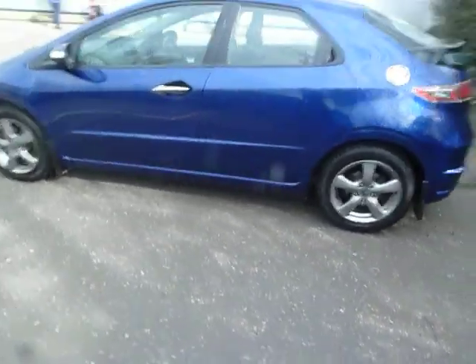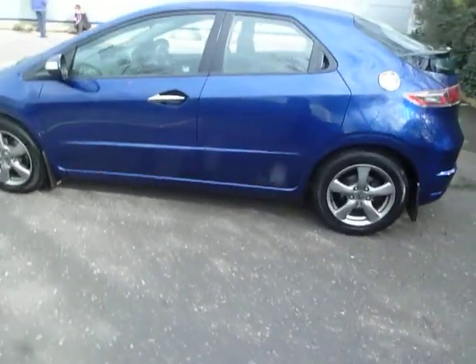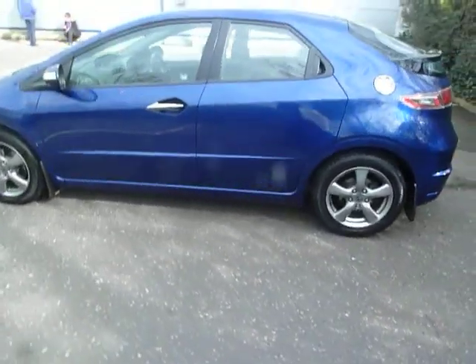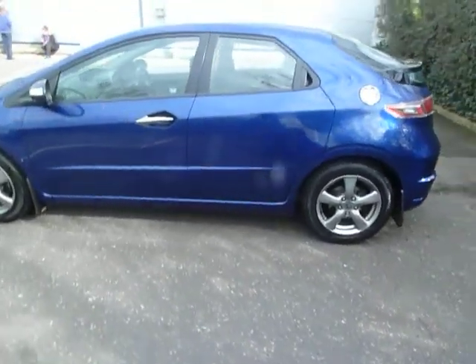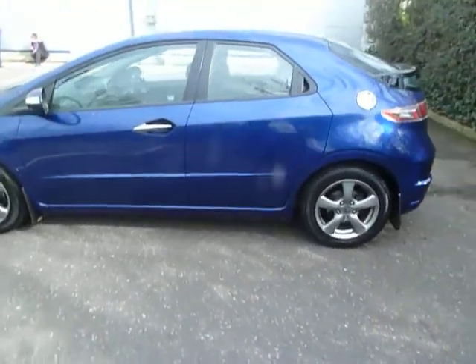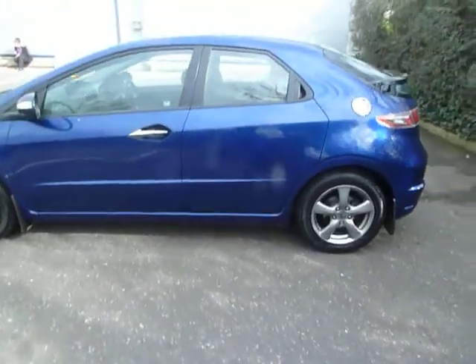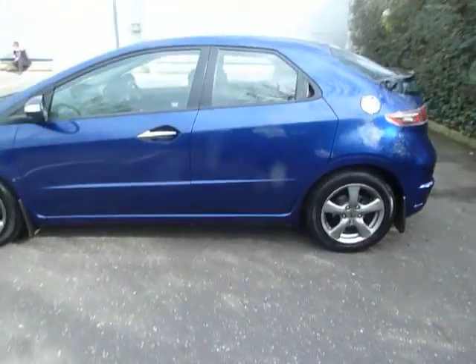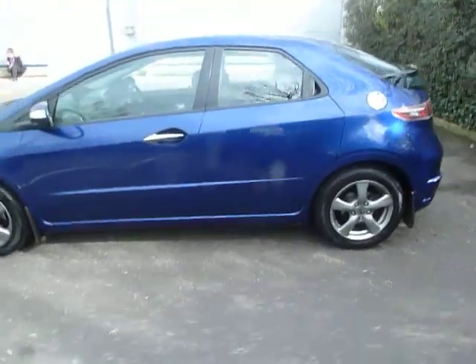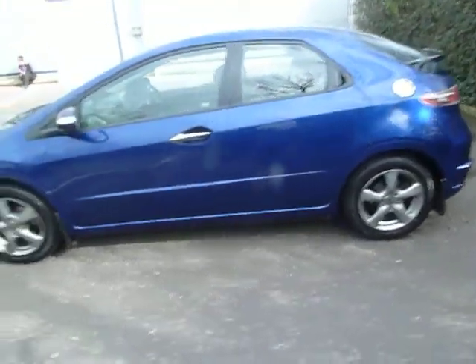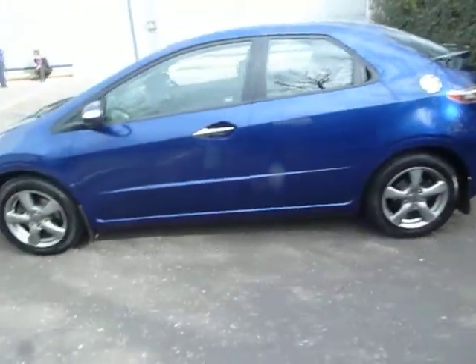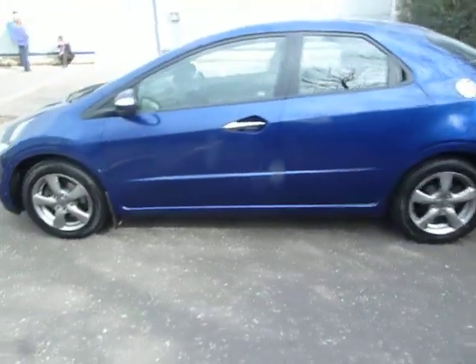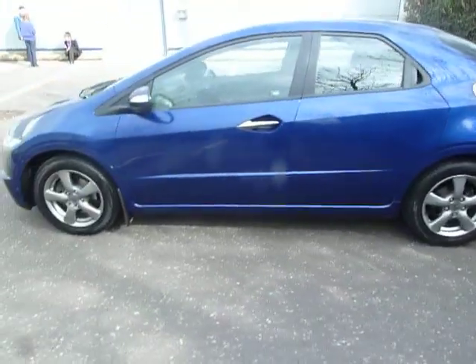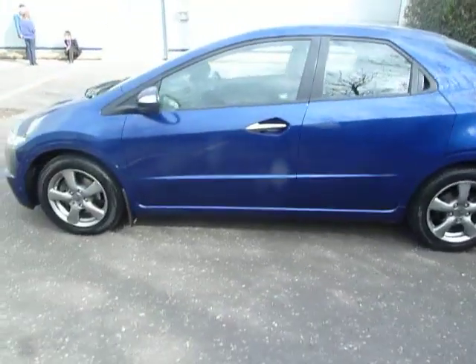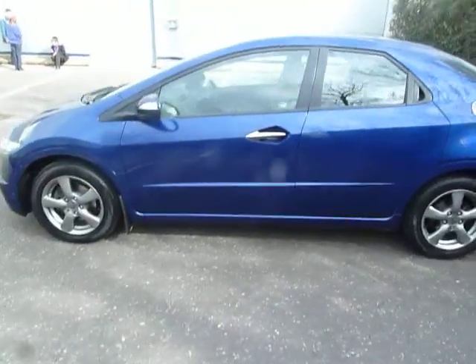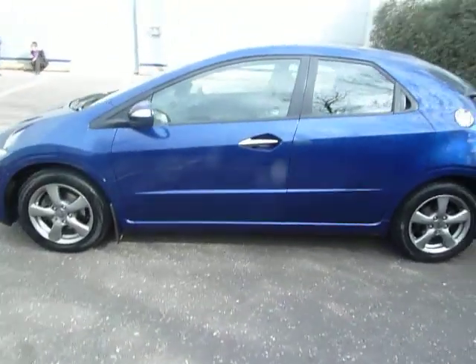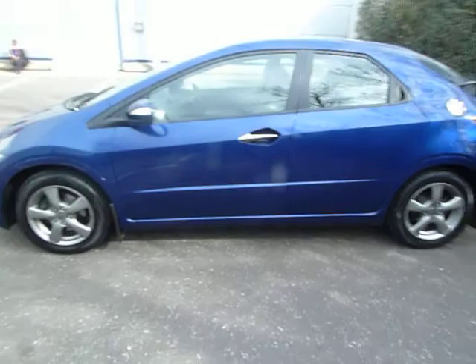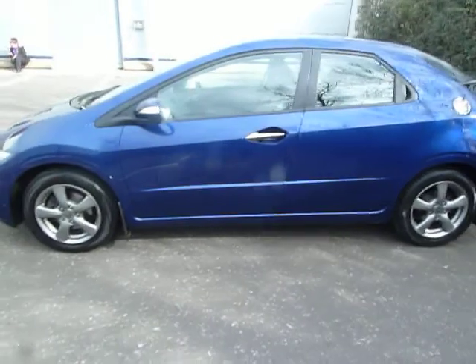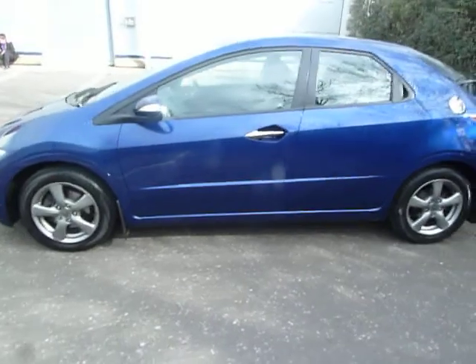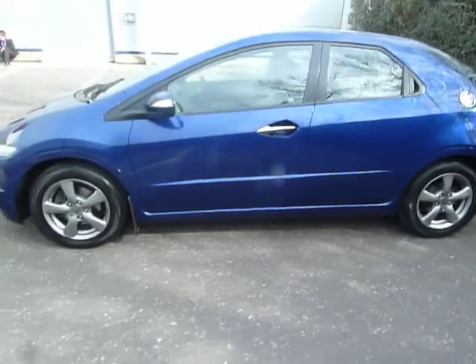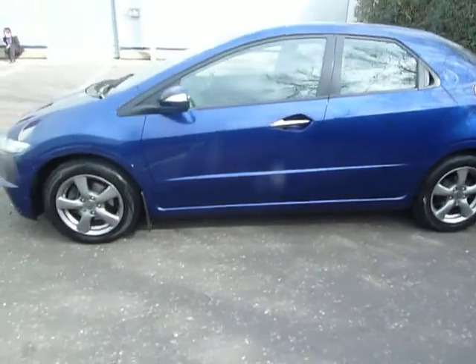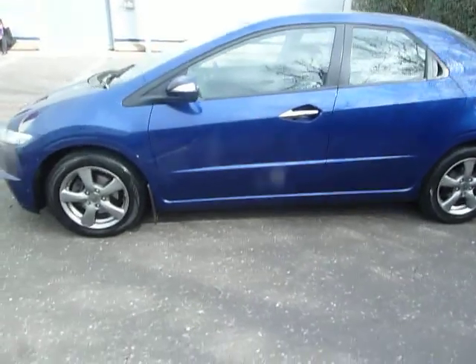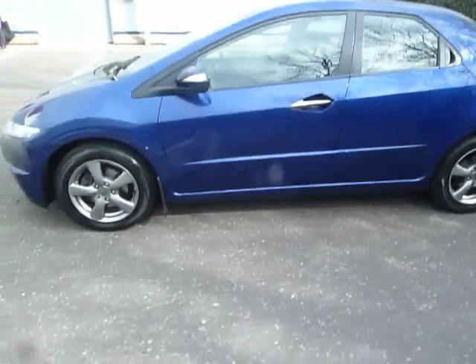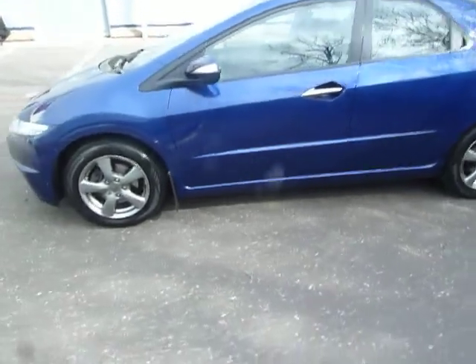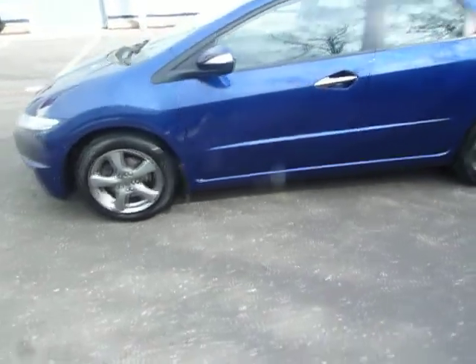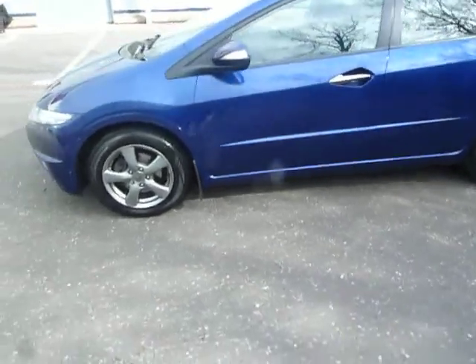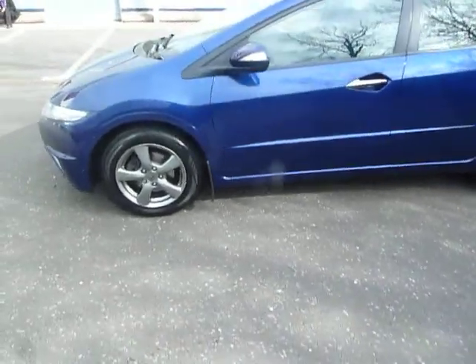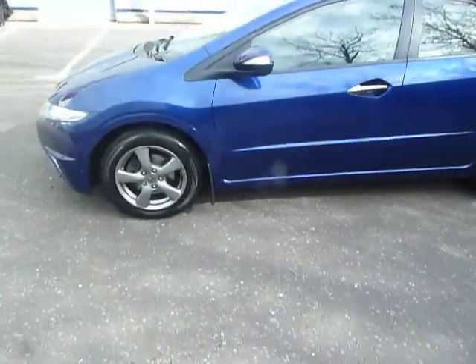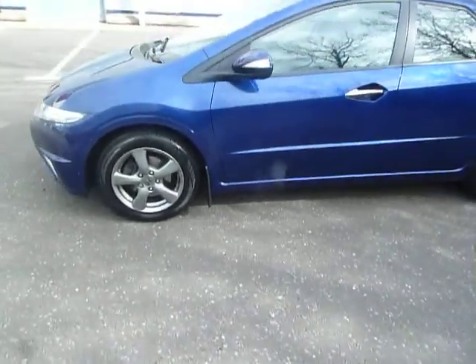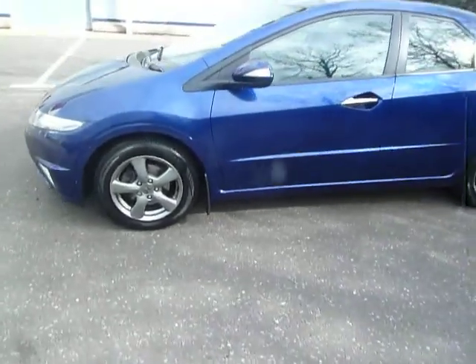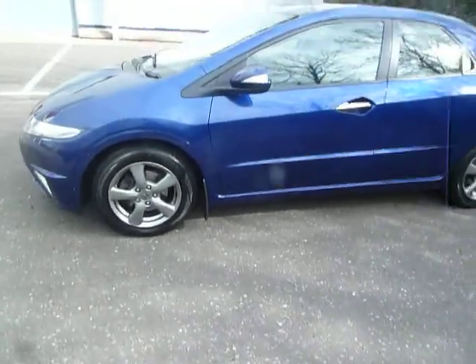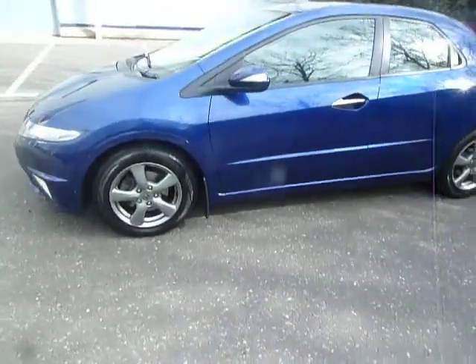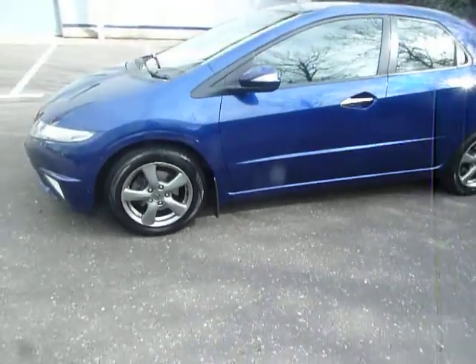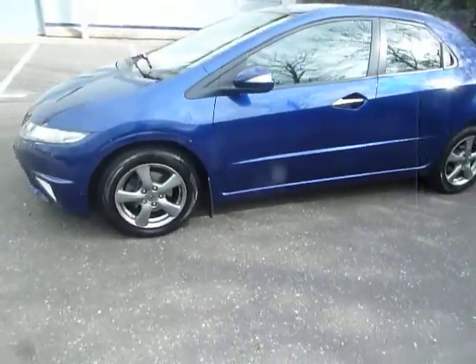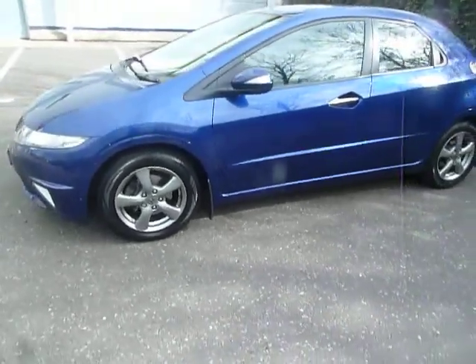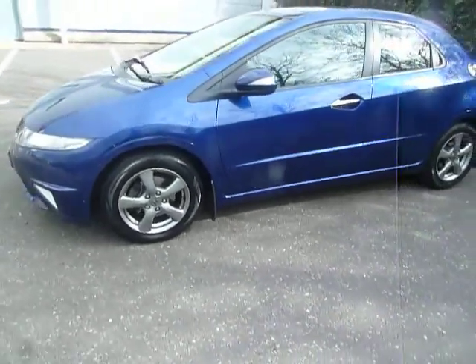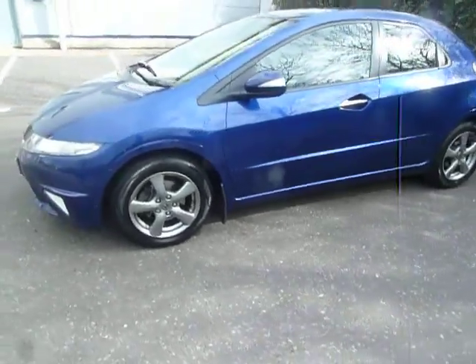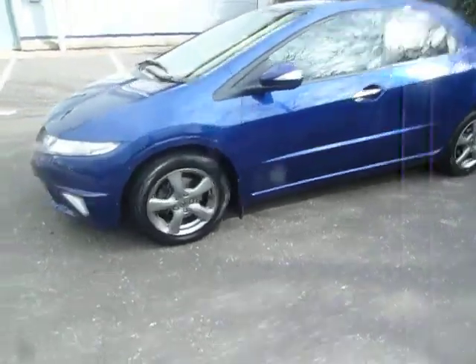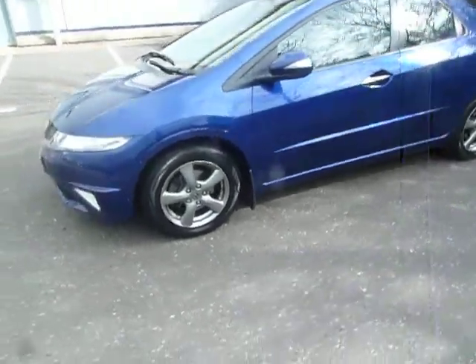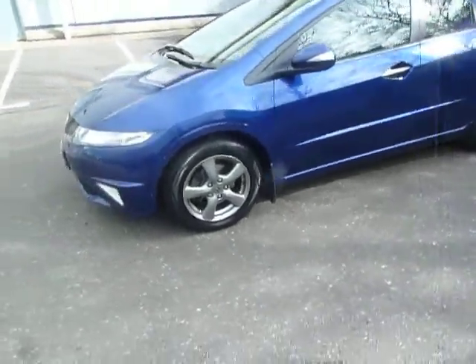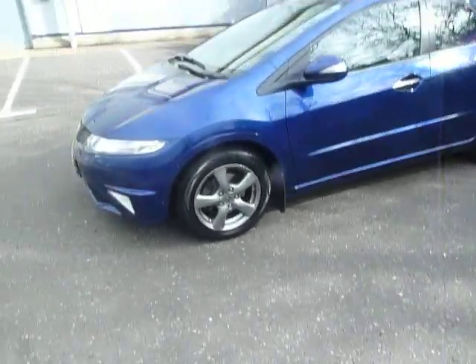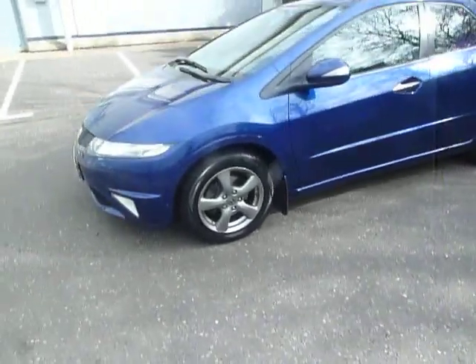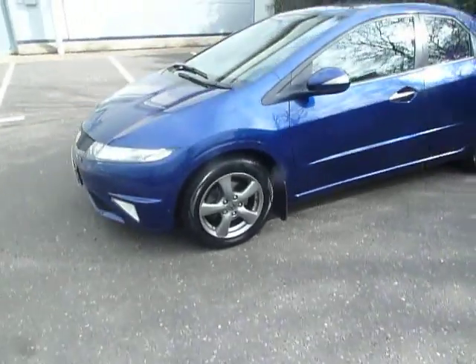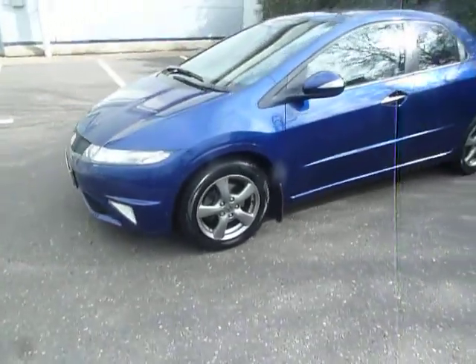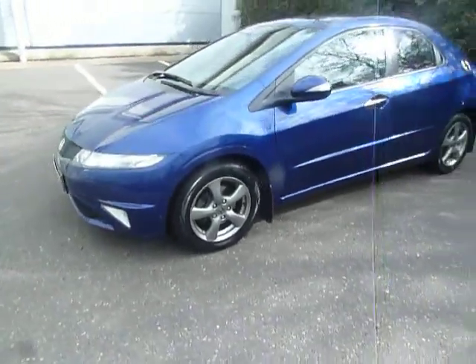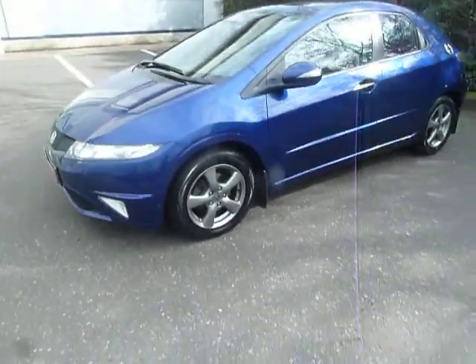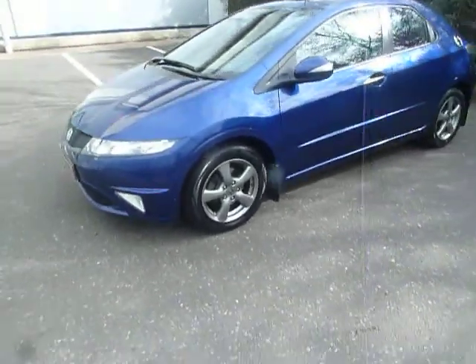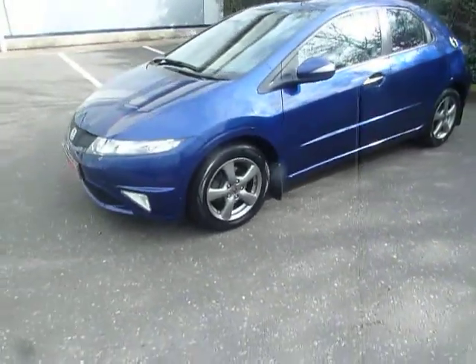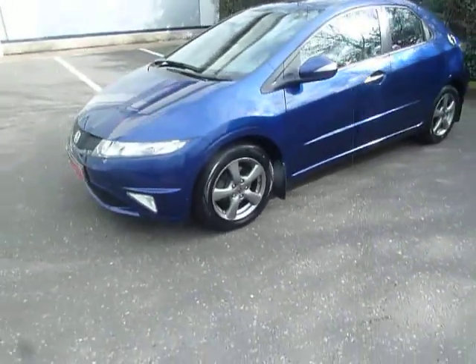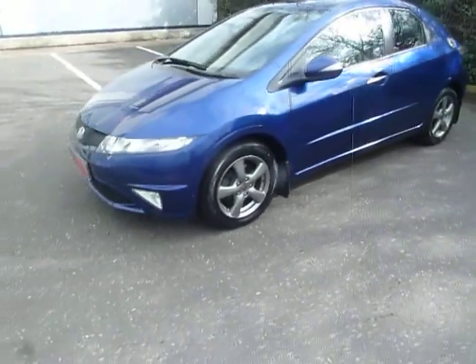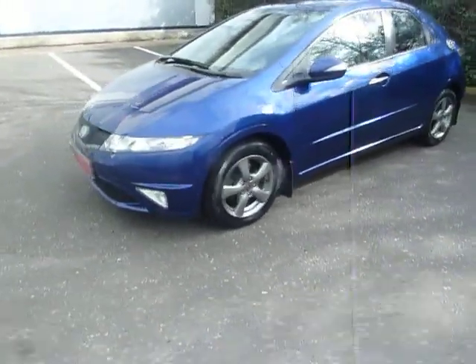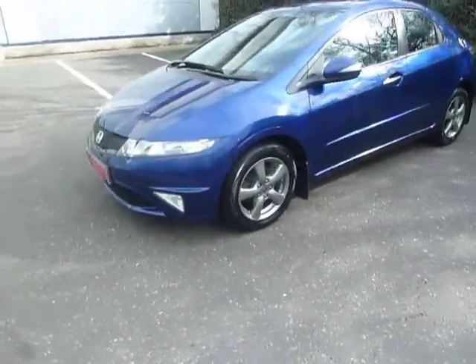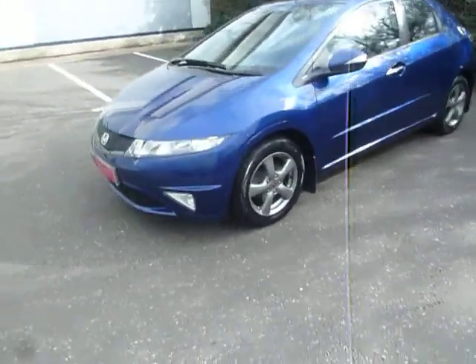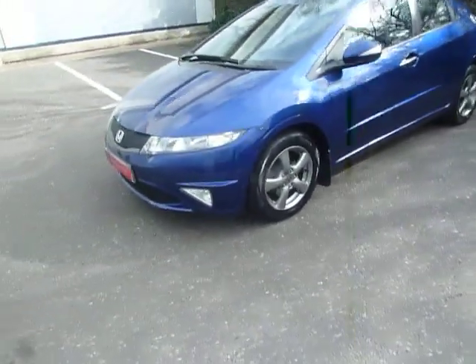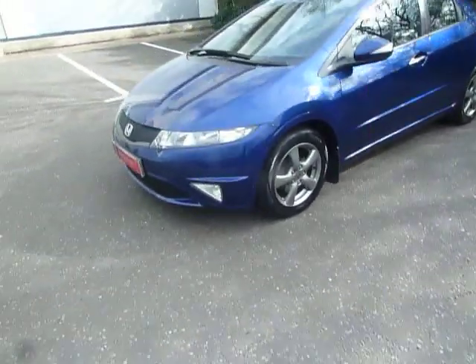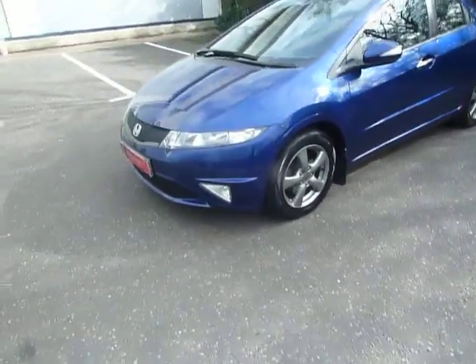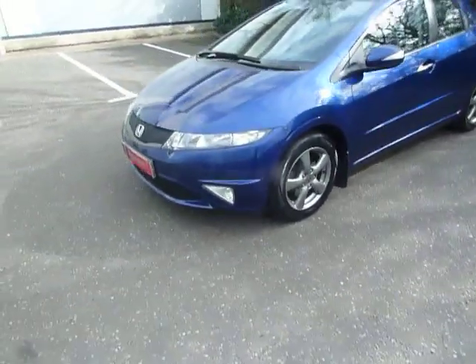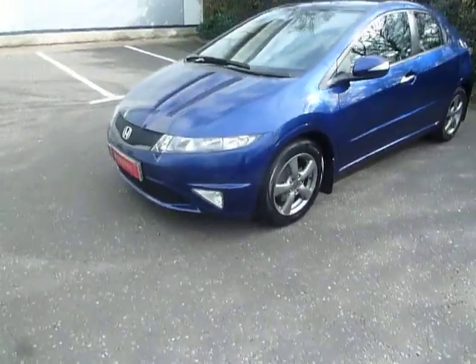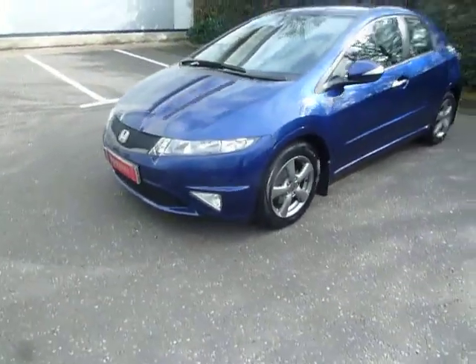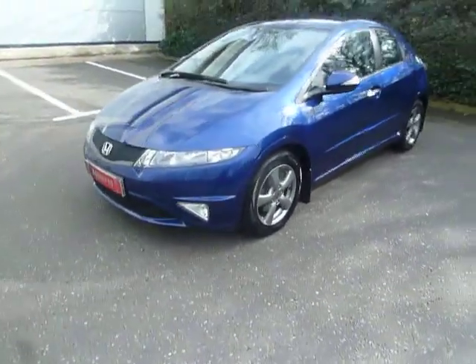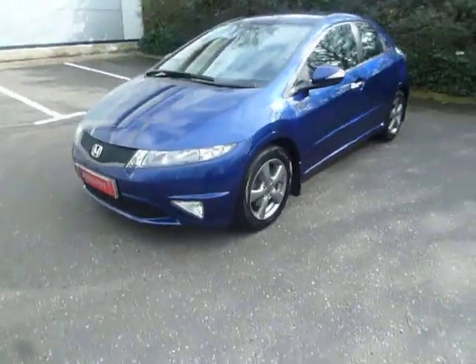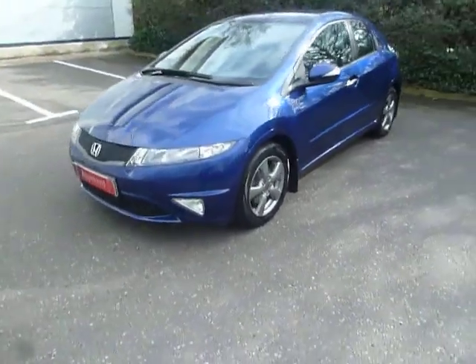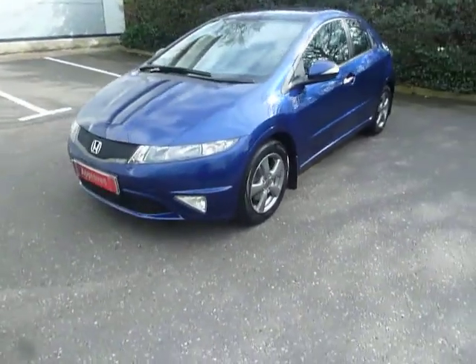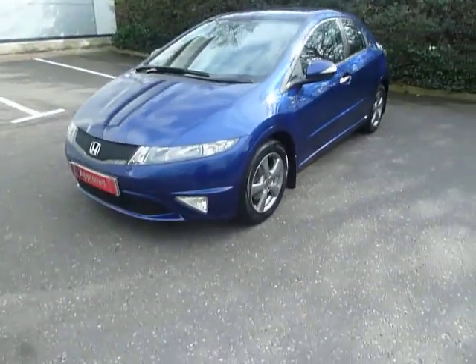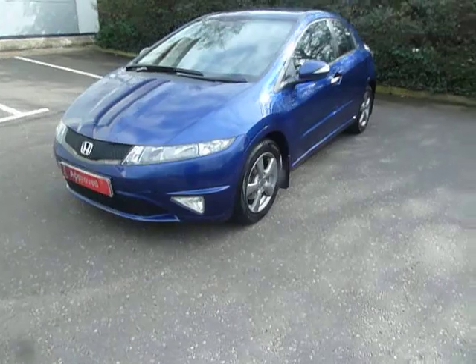MPG in this car should be around the mid 40s. Road tax is £130 for the year.